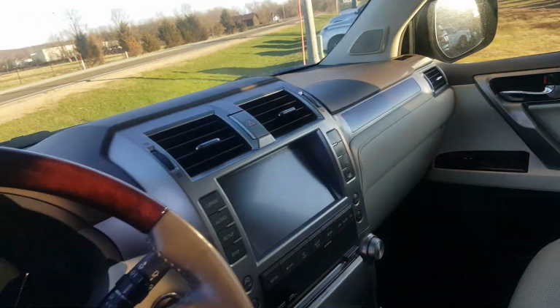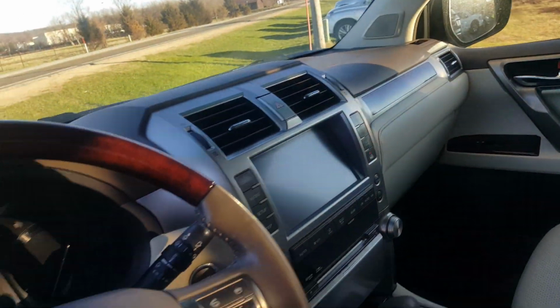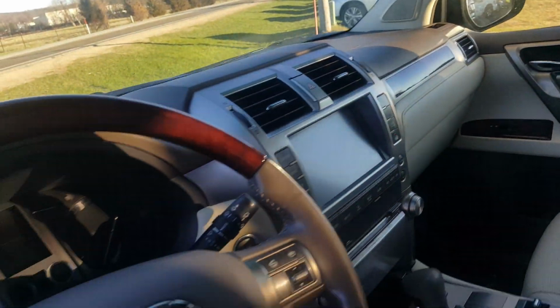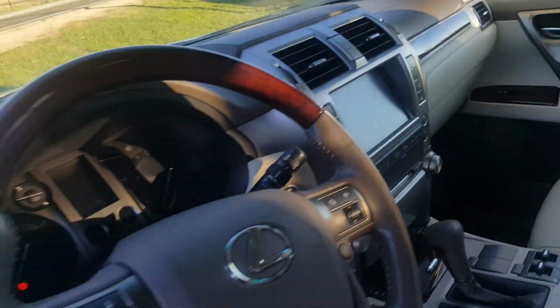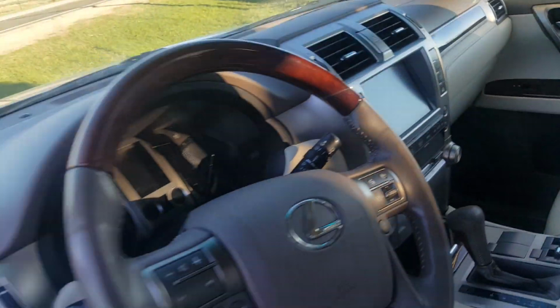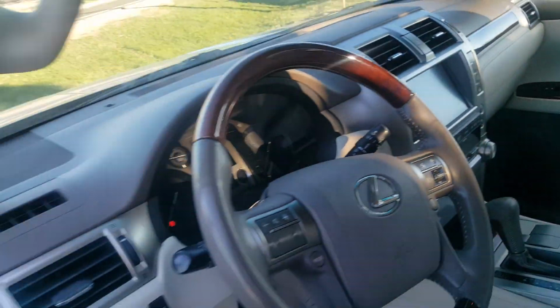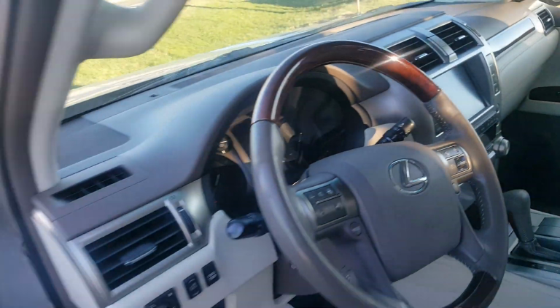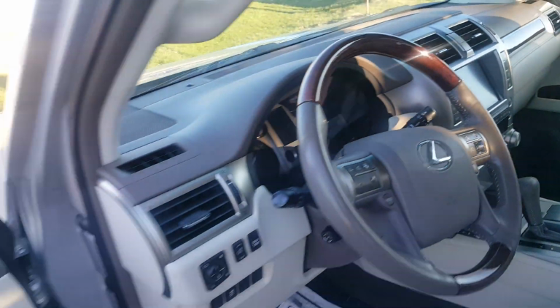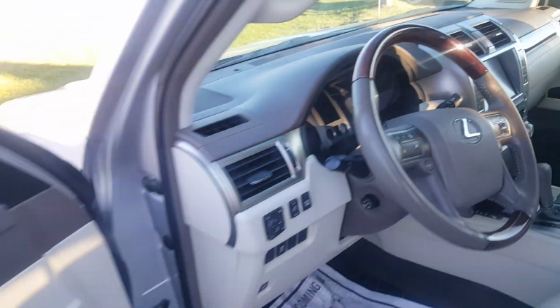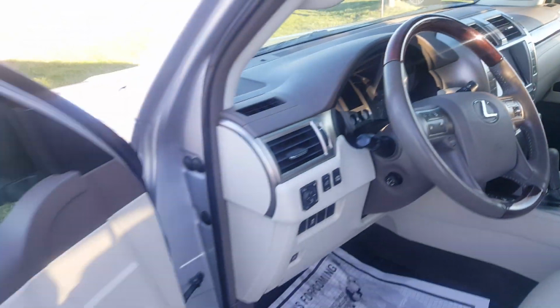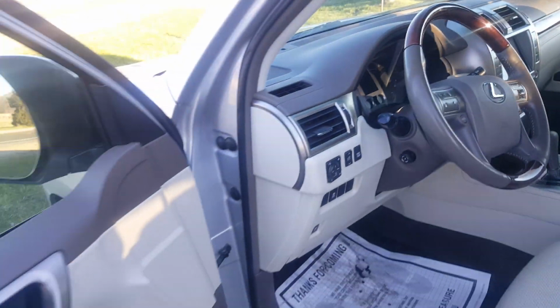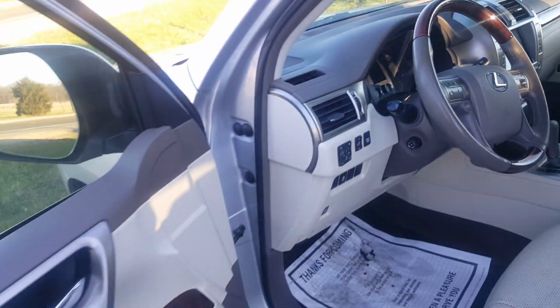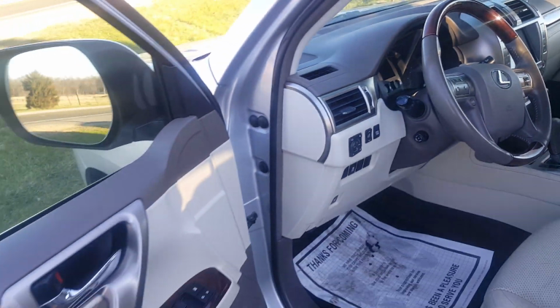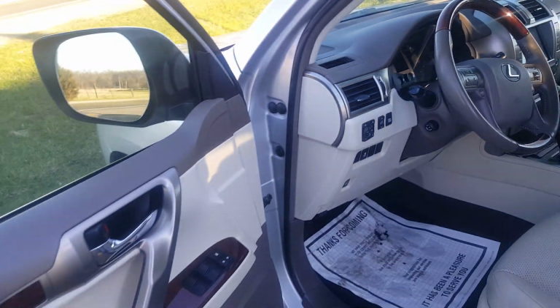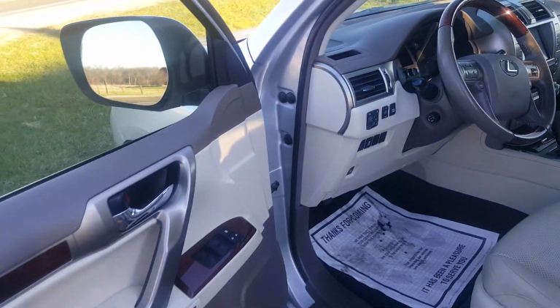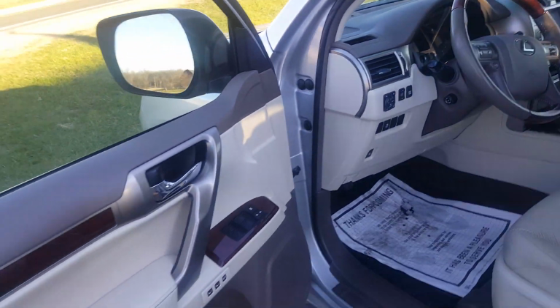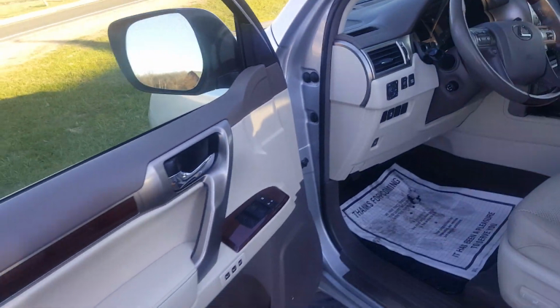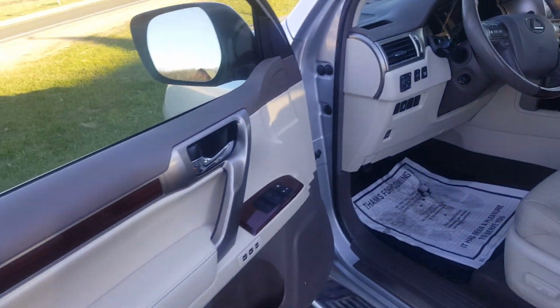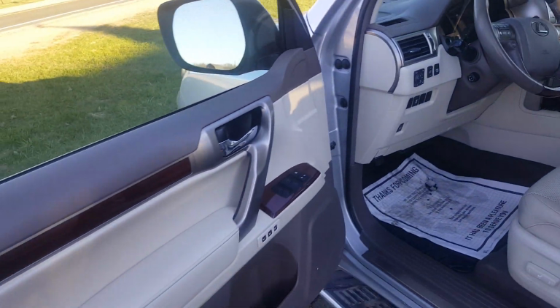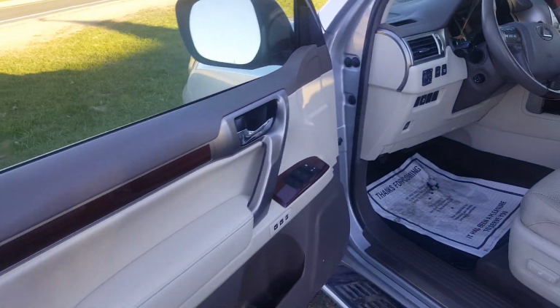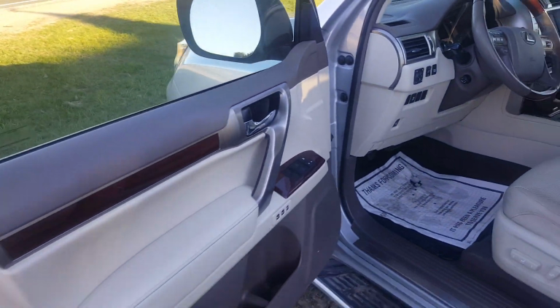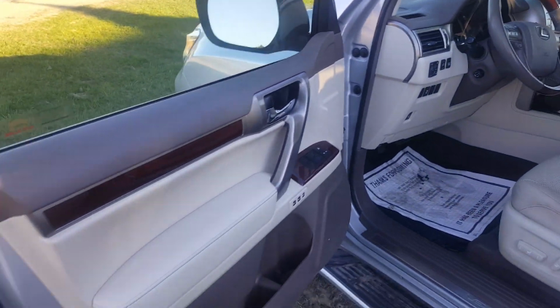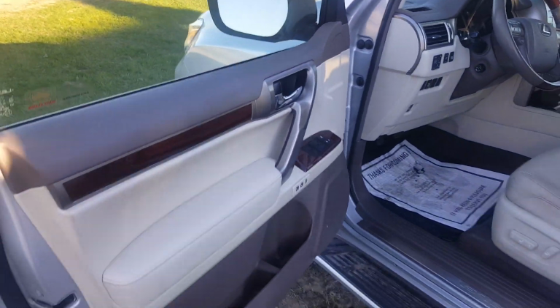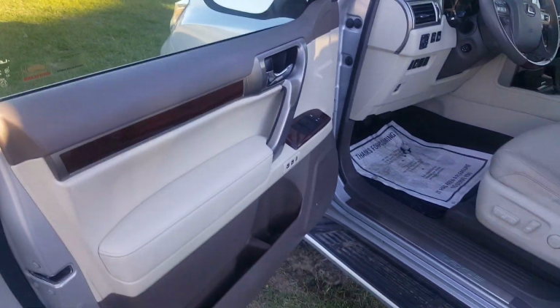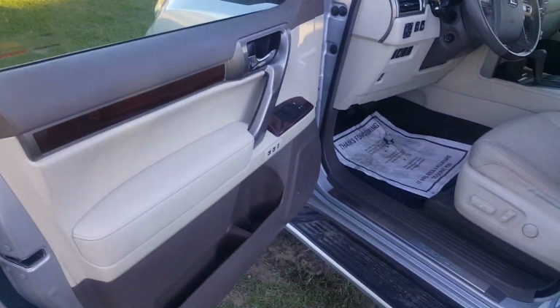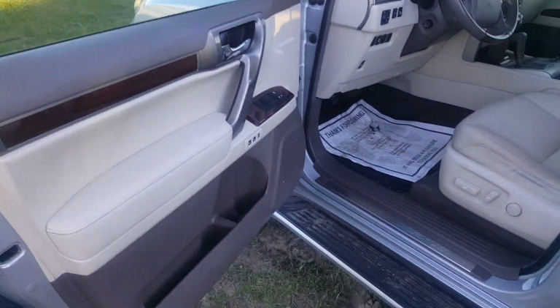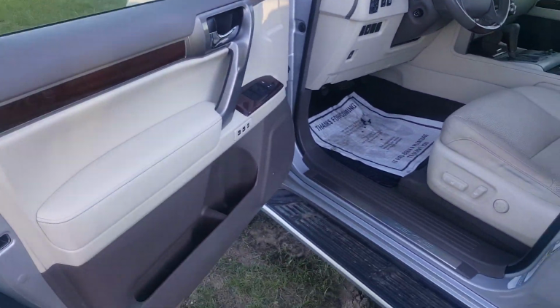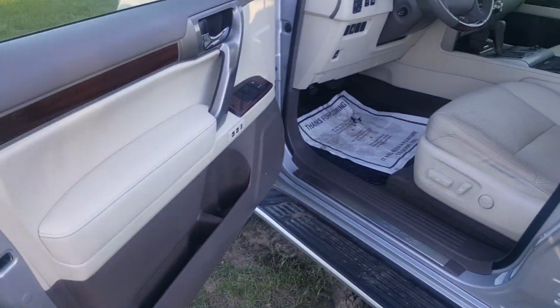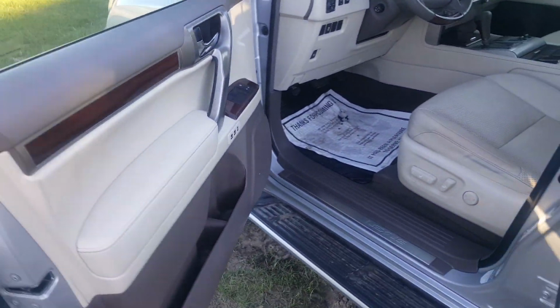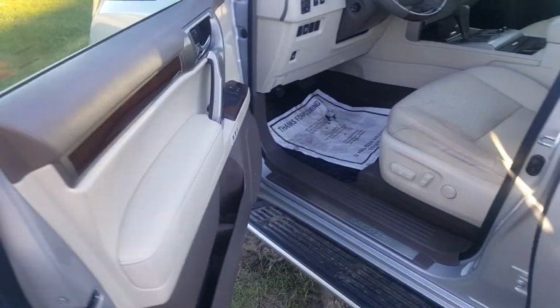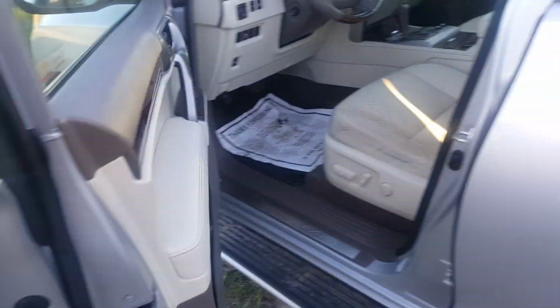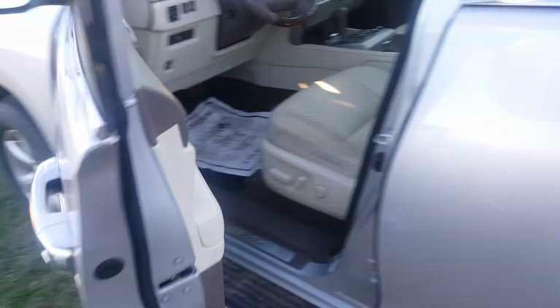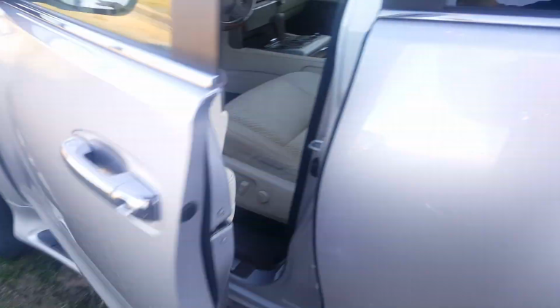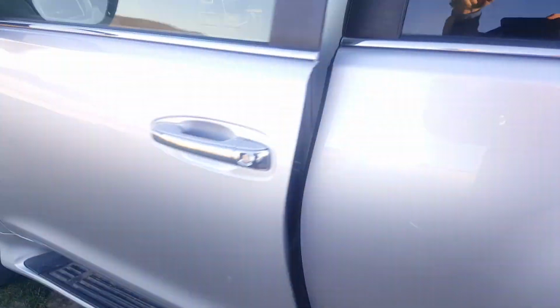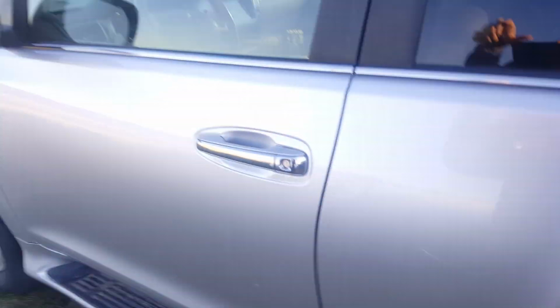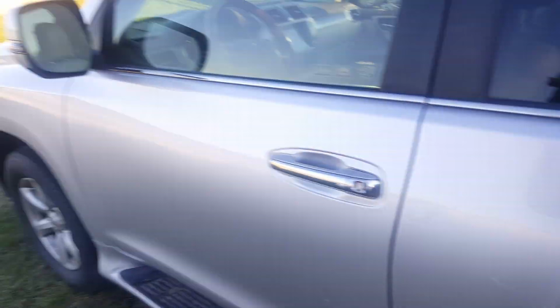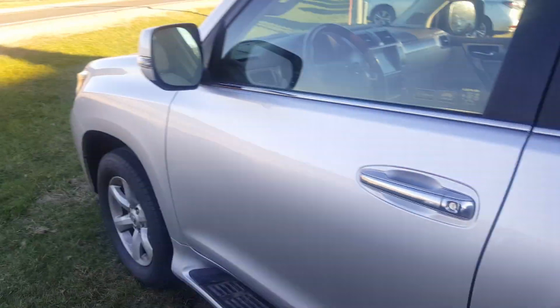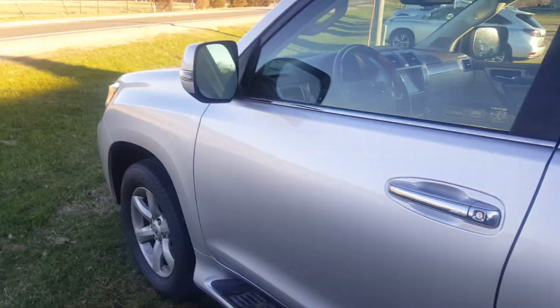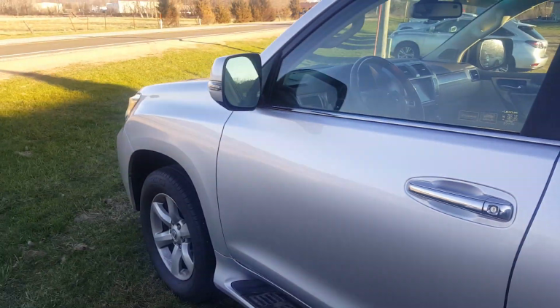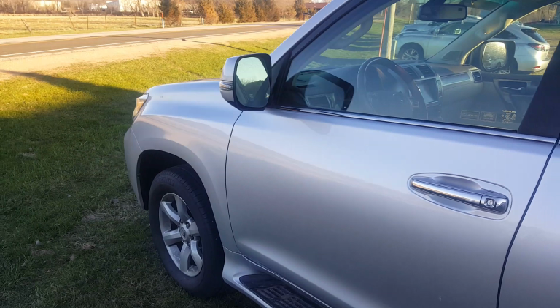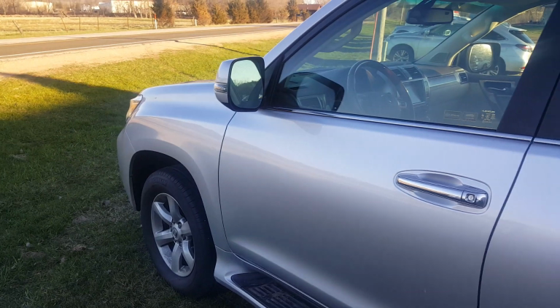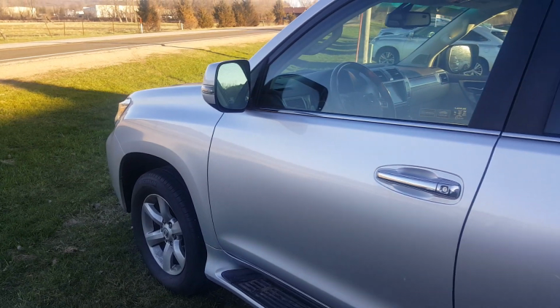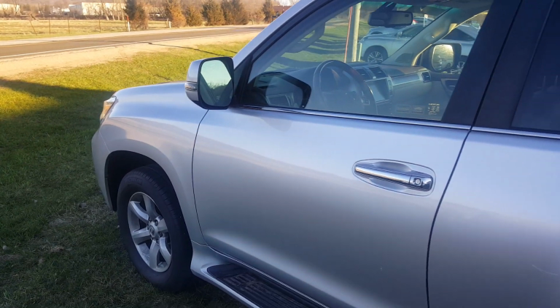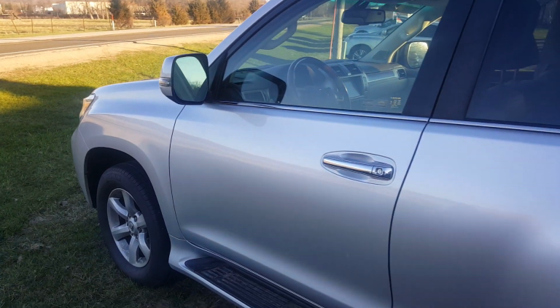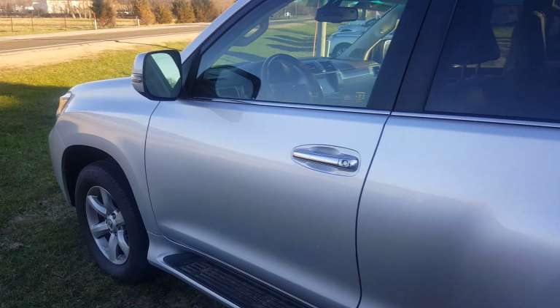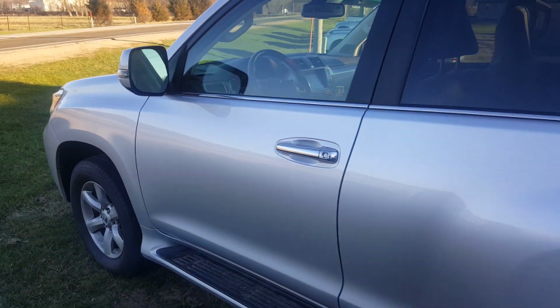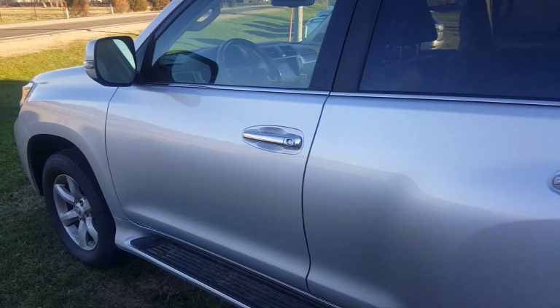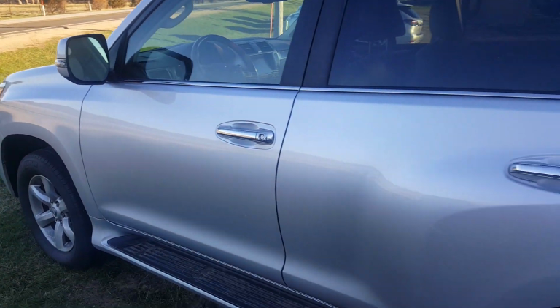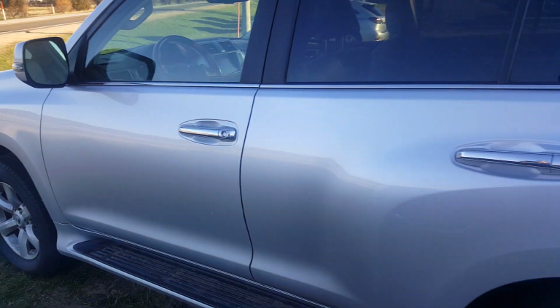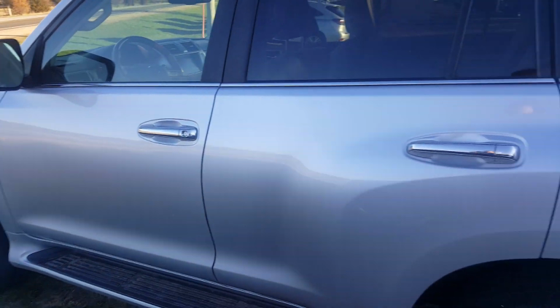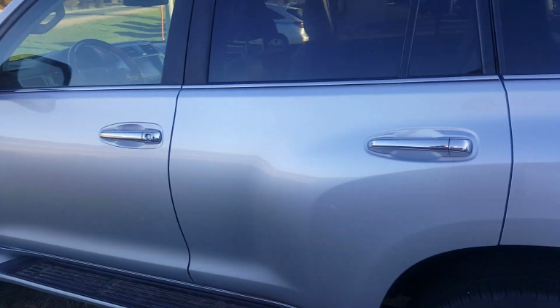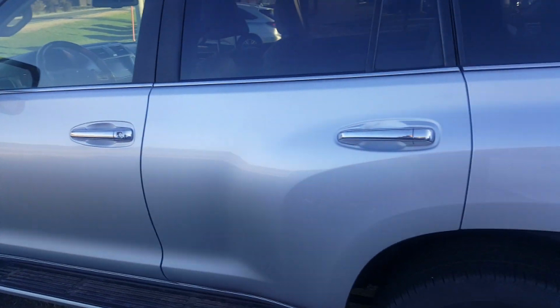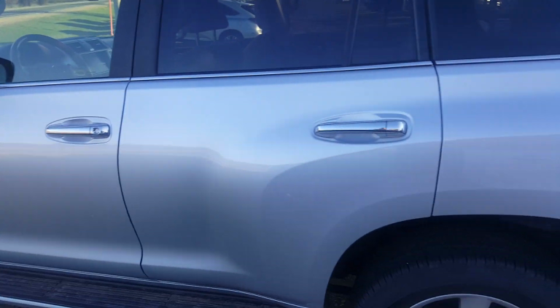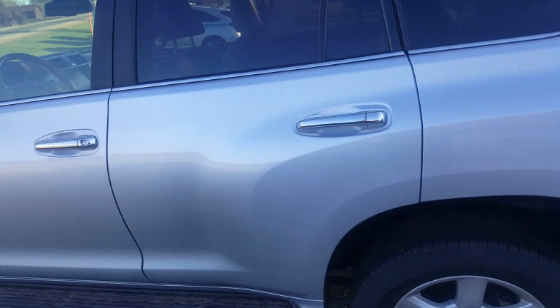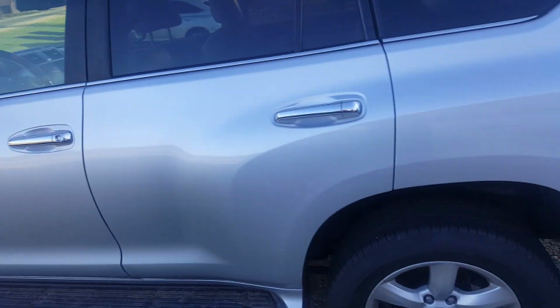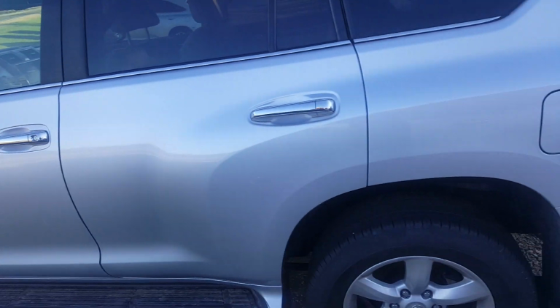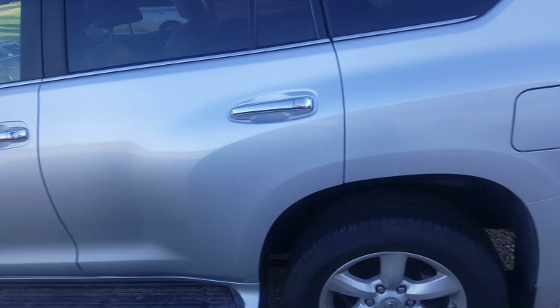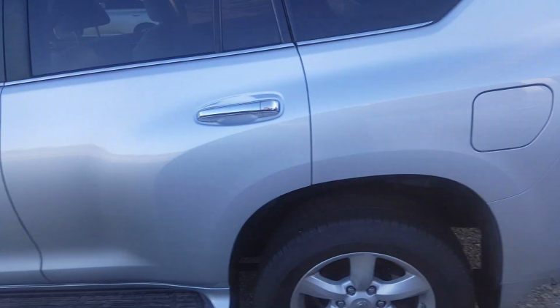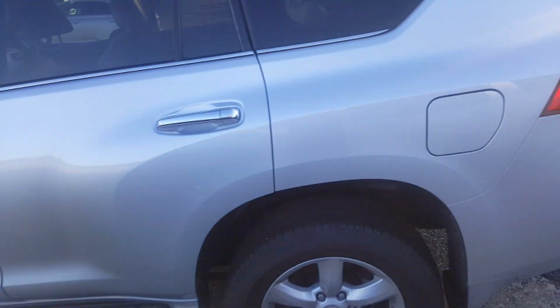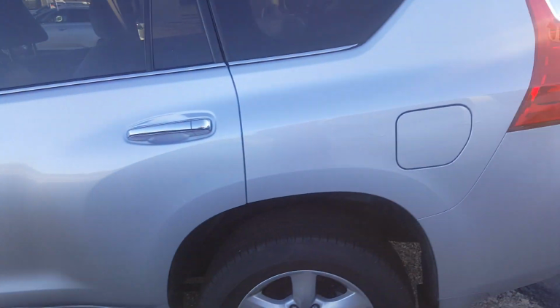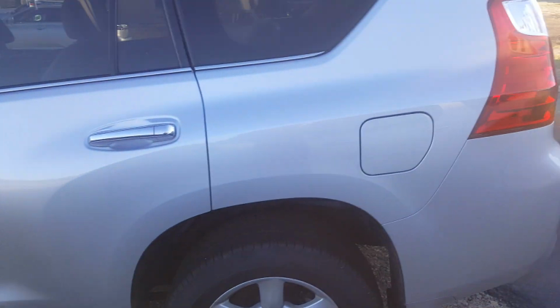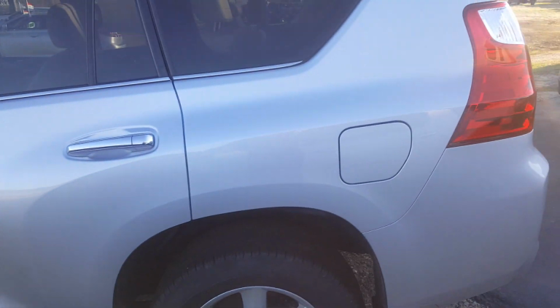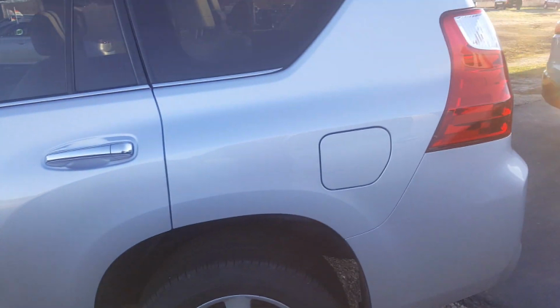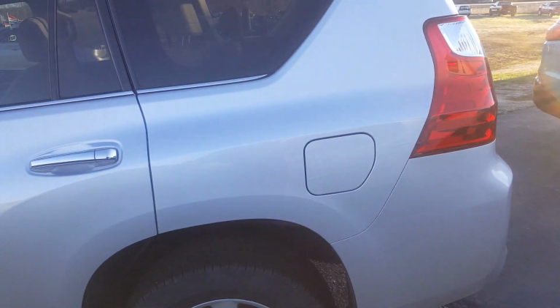That concludes our tour of the 2010 Lexus. If you have any questions, give me a call at 608-697-0378.